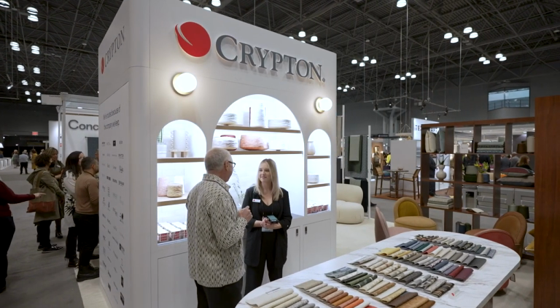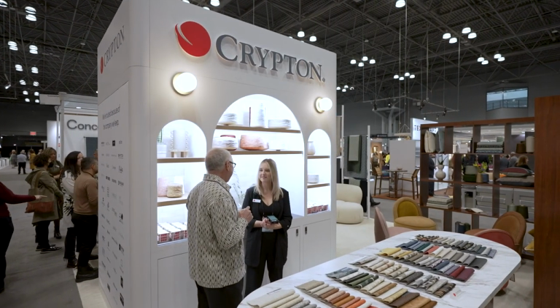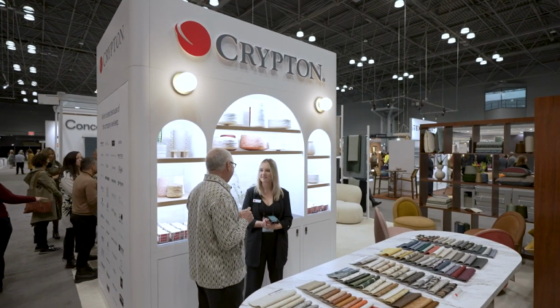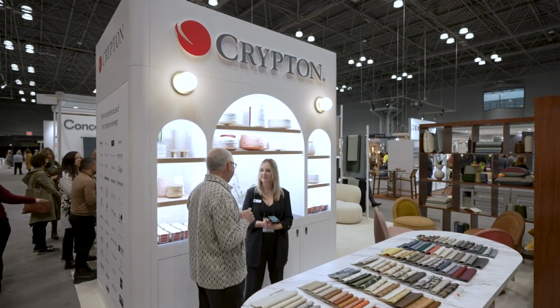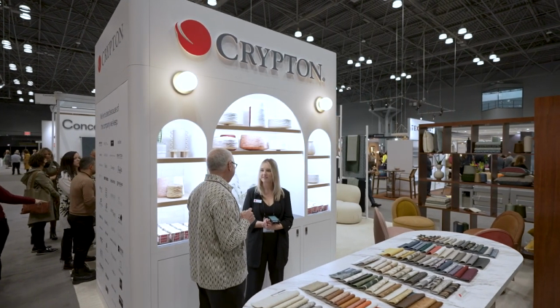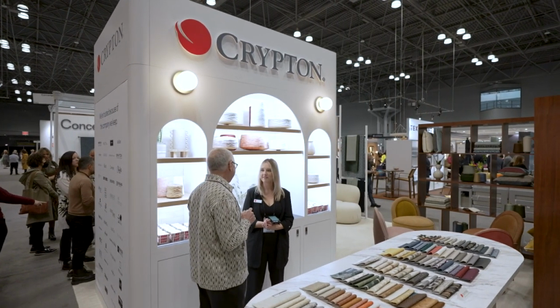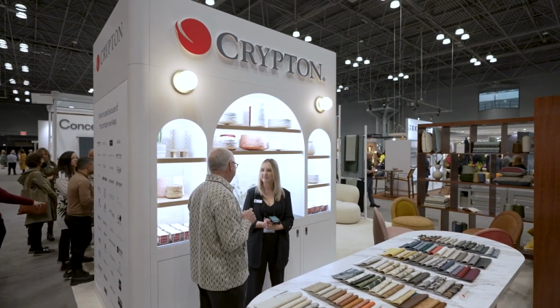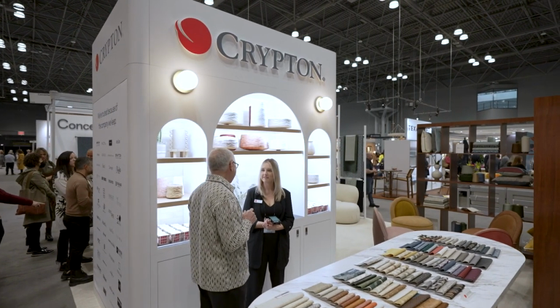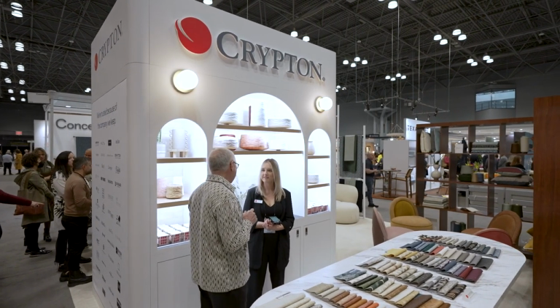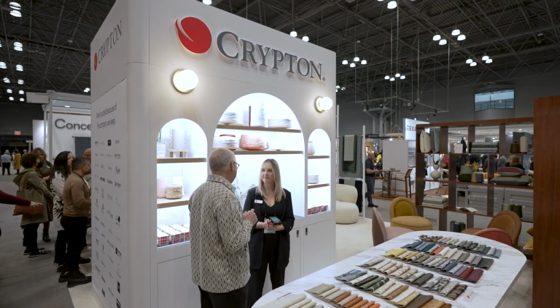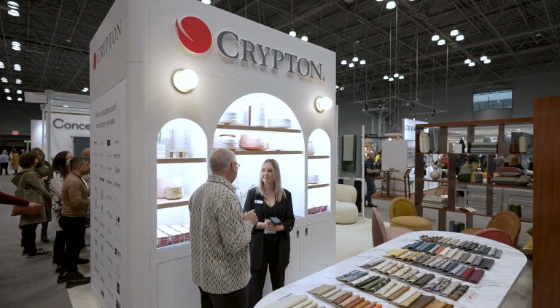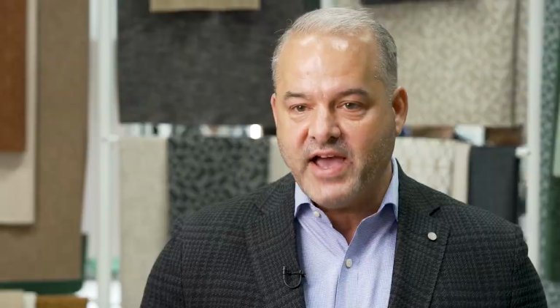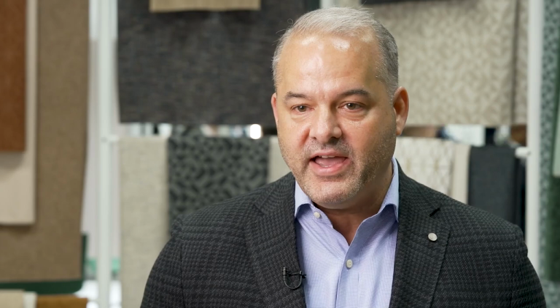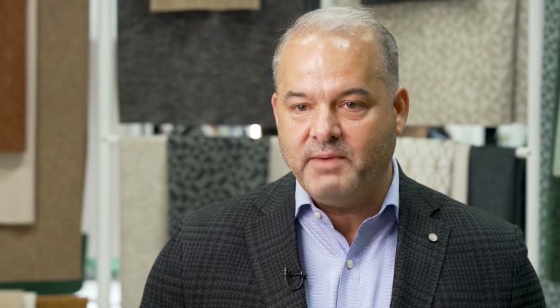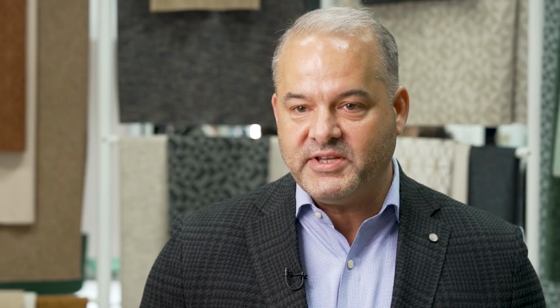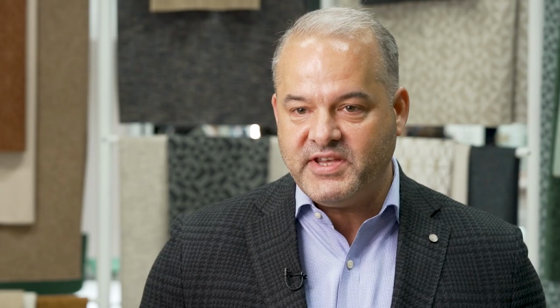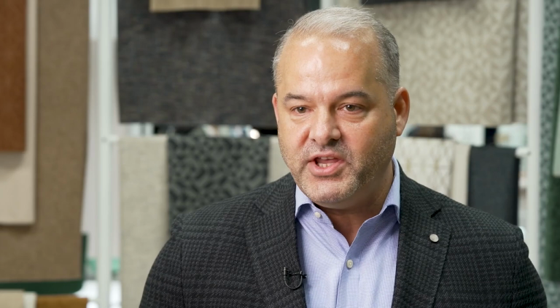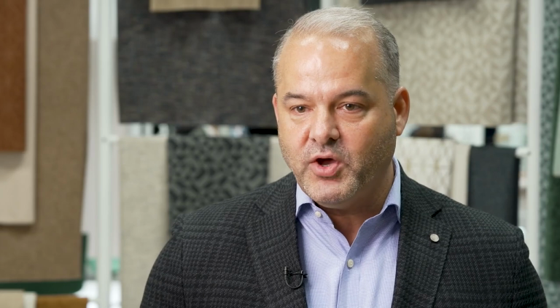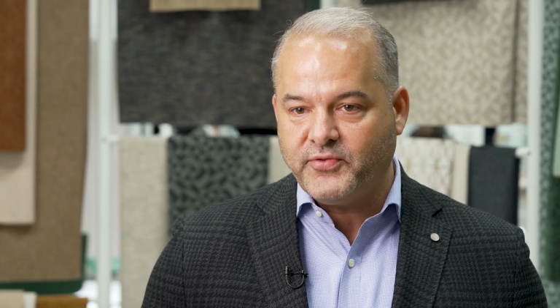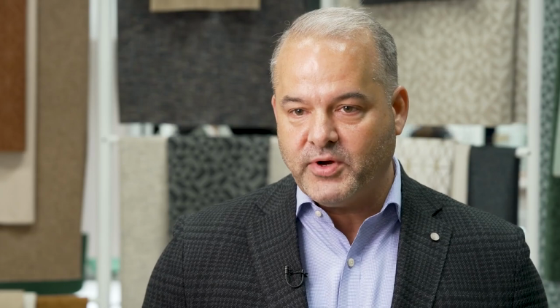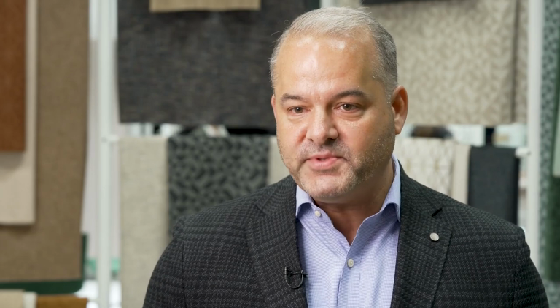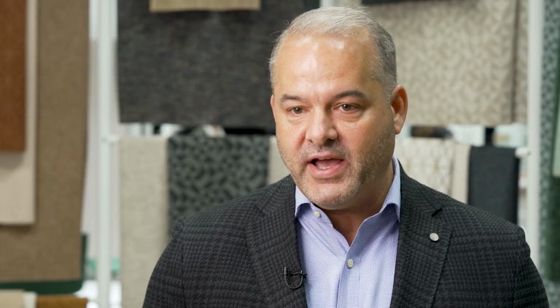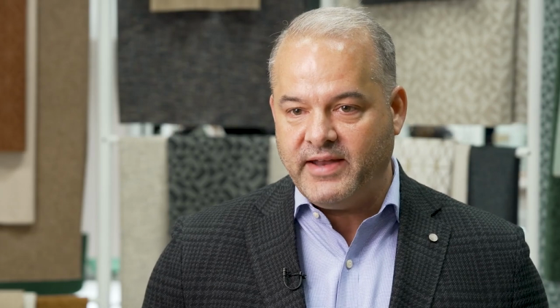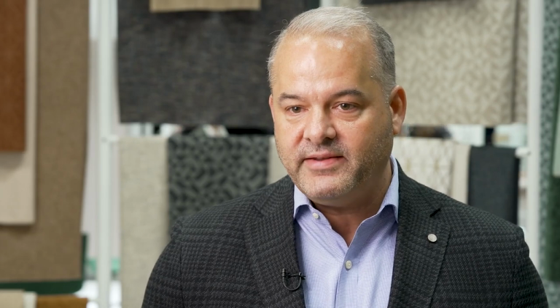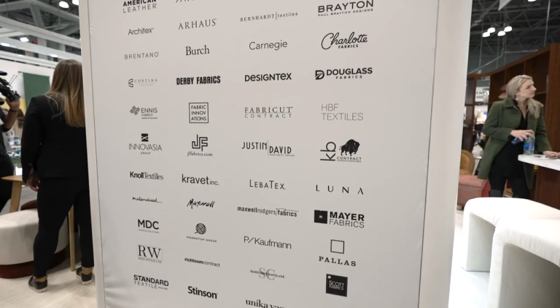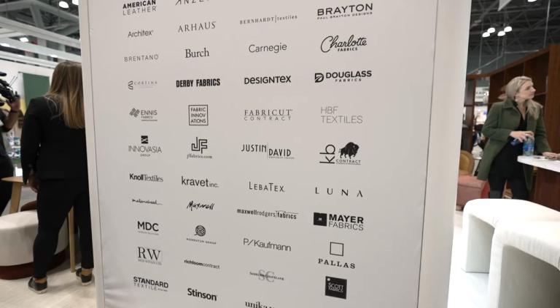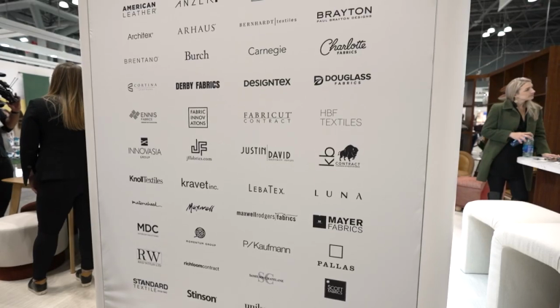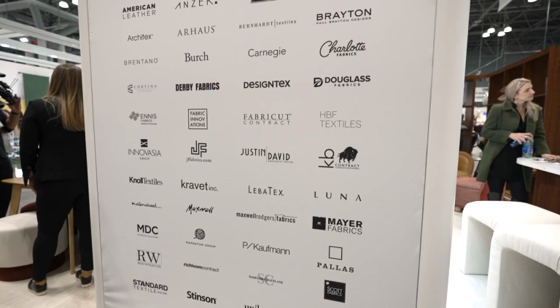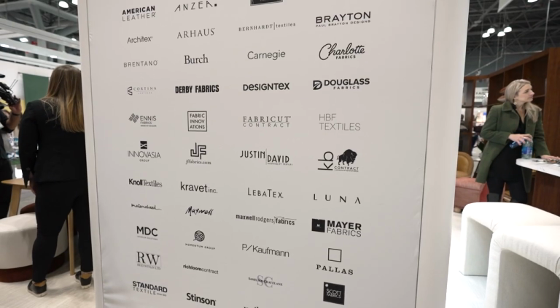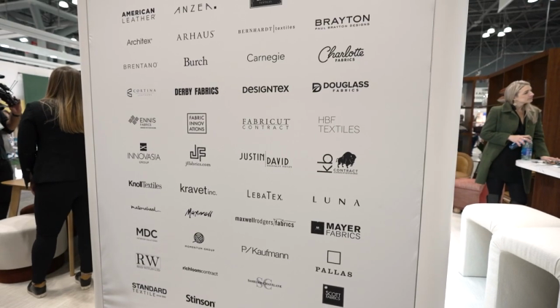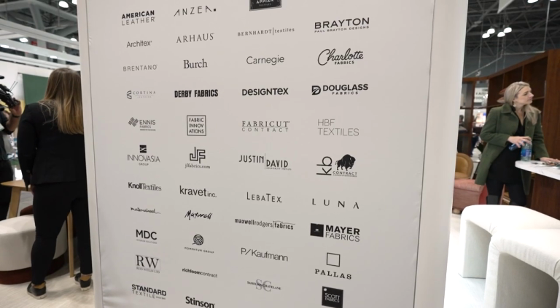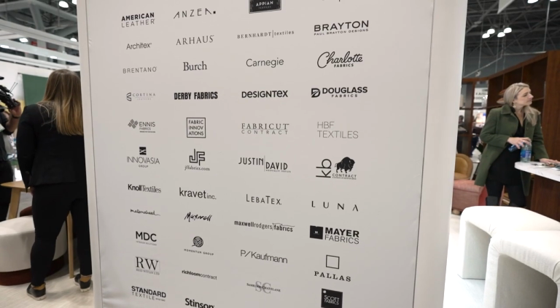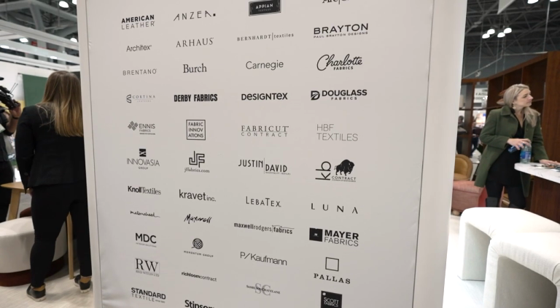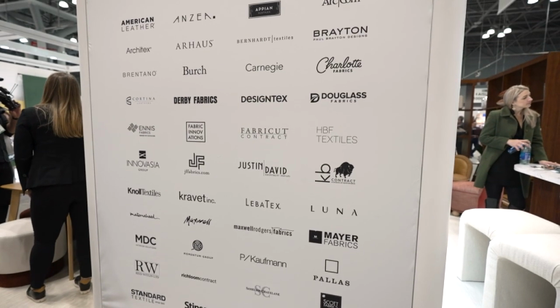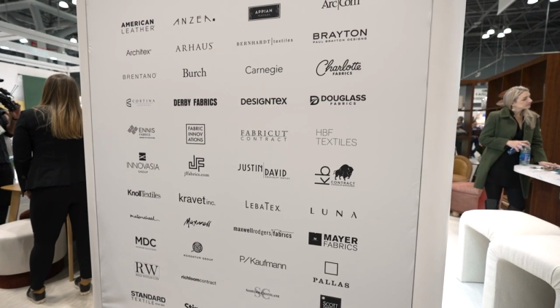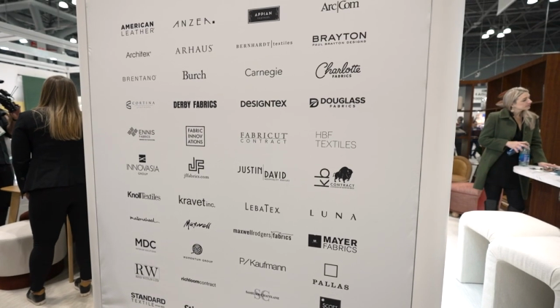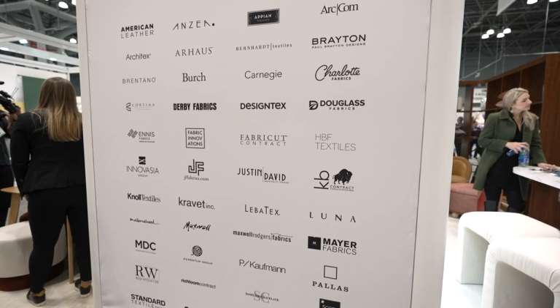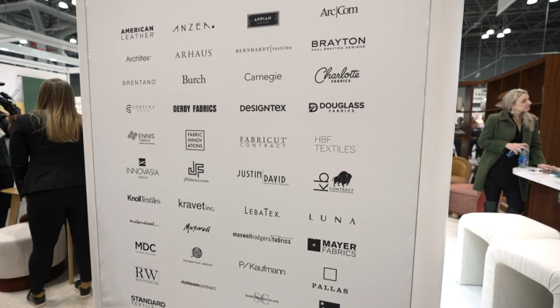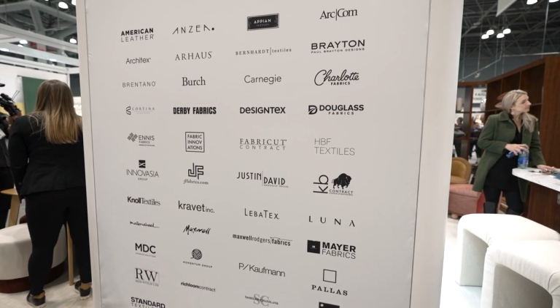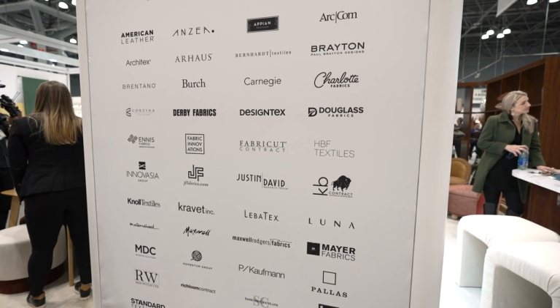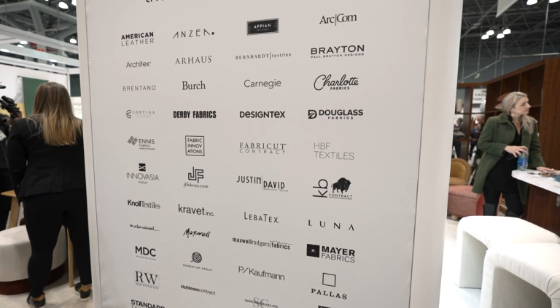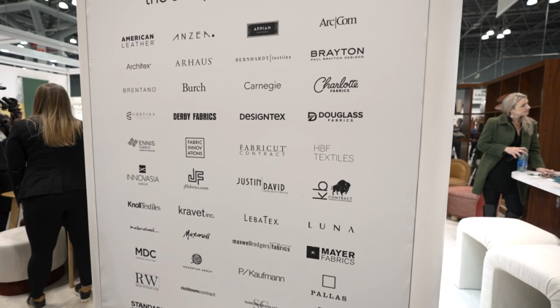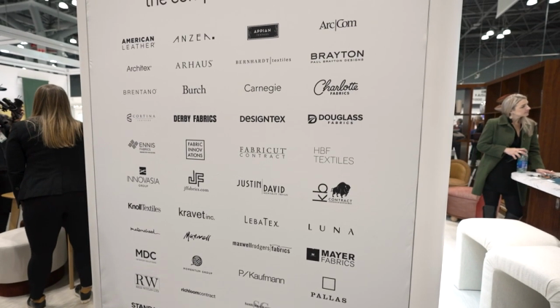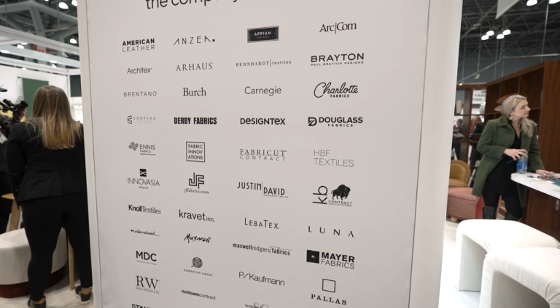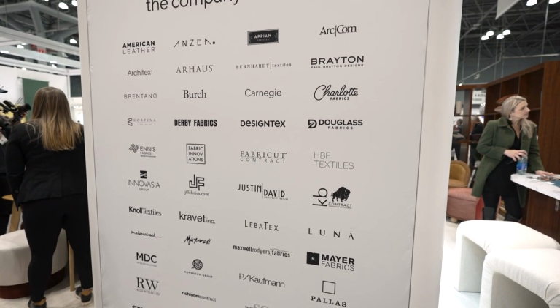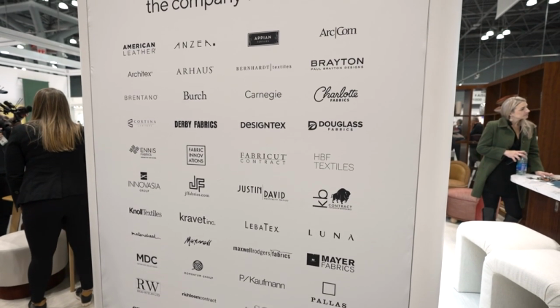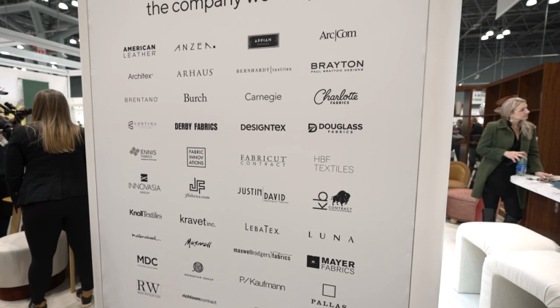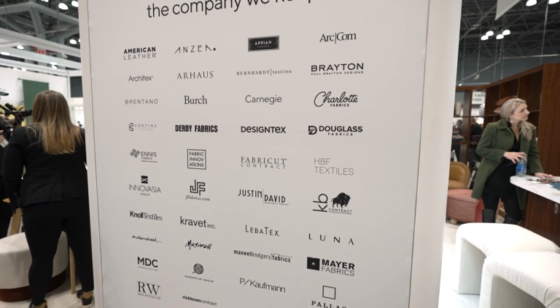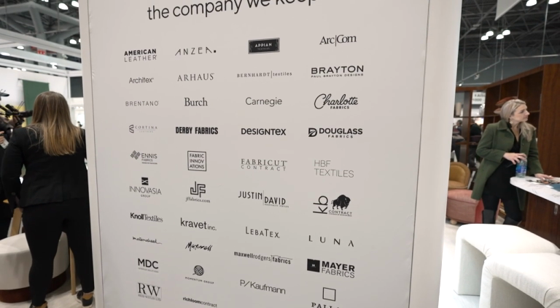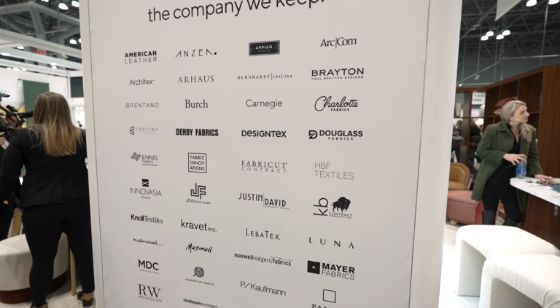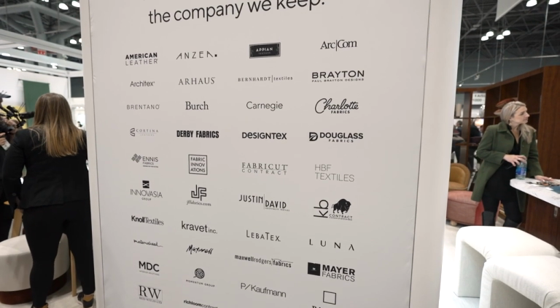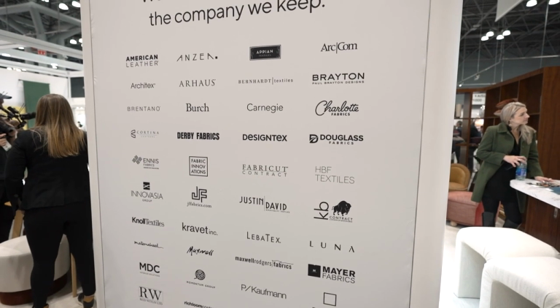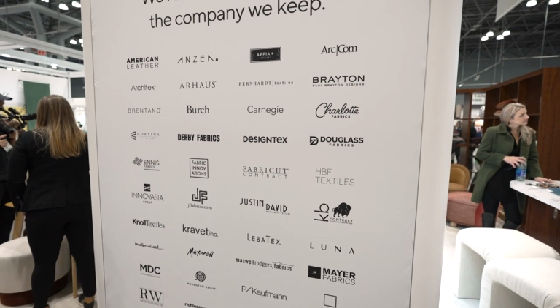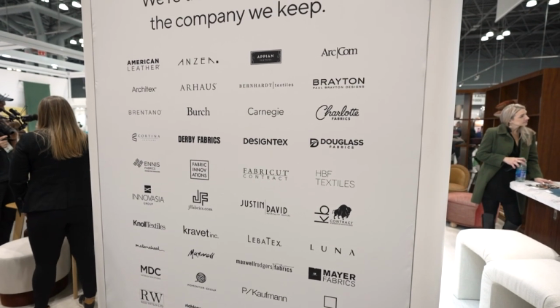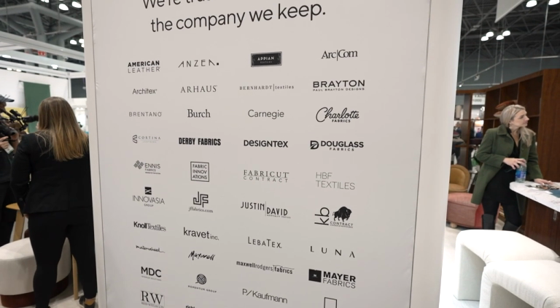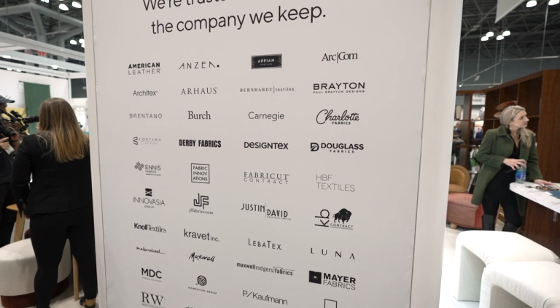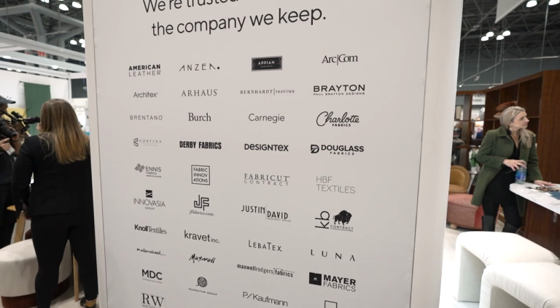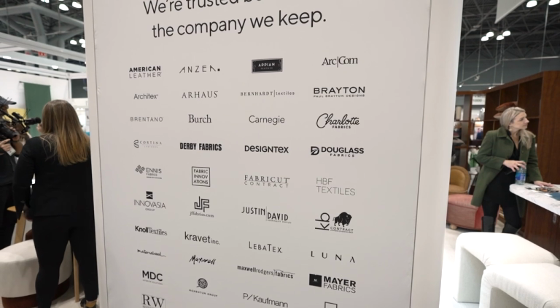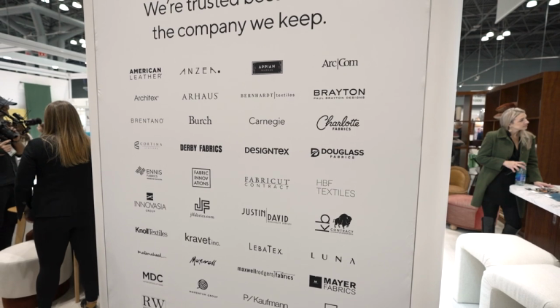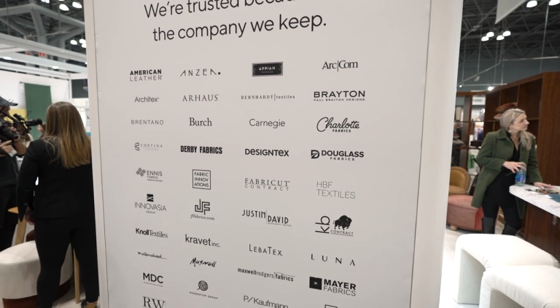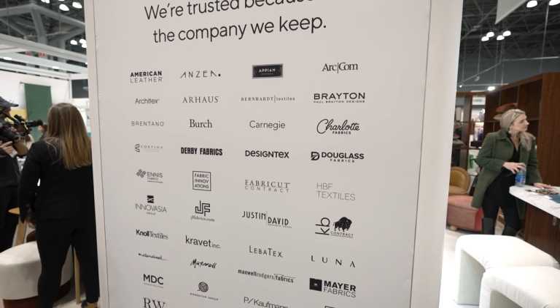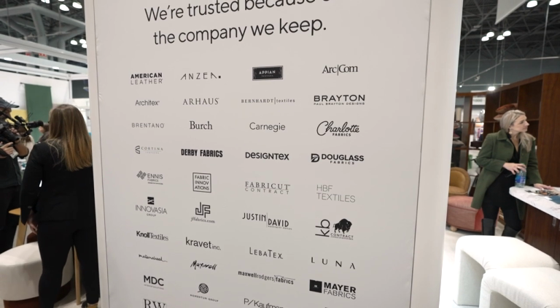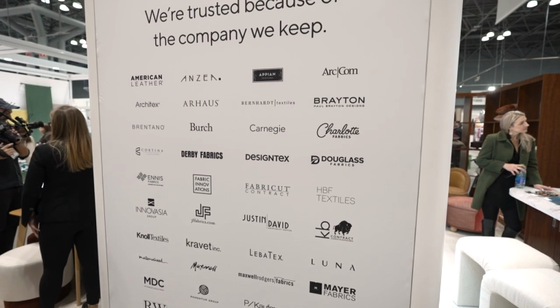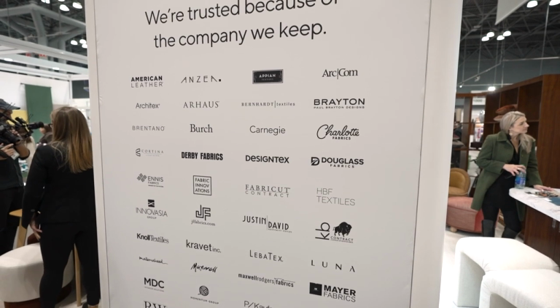Hi, my name is Lance Keziah. I'm the CEO of Krypton. We're excited to be here at BDNY to support our distributors and architect designers and specify our customers.